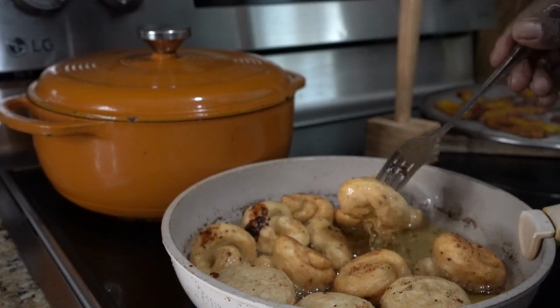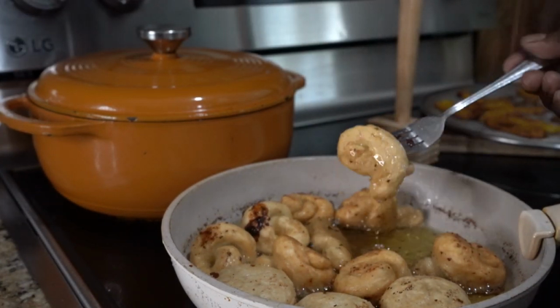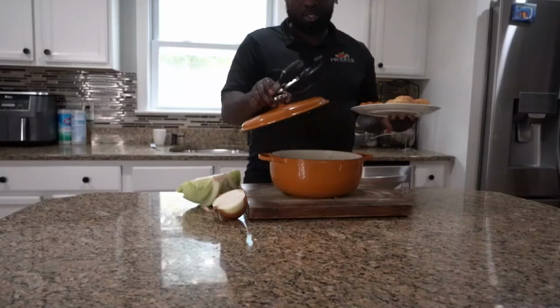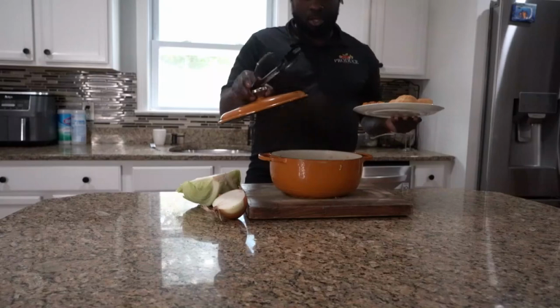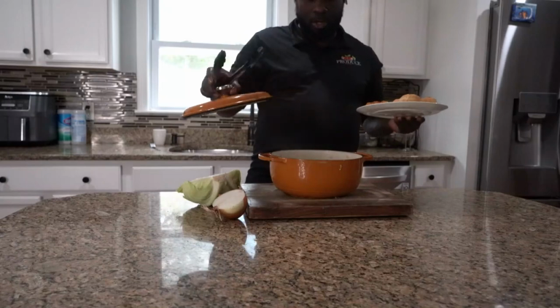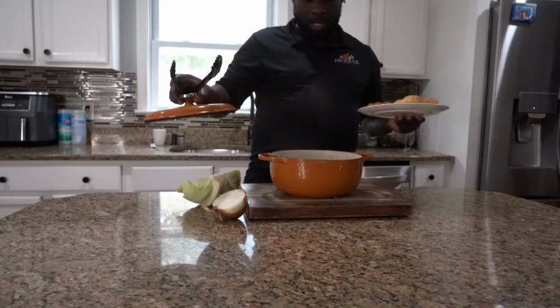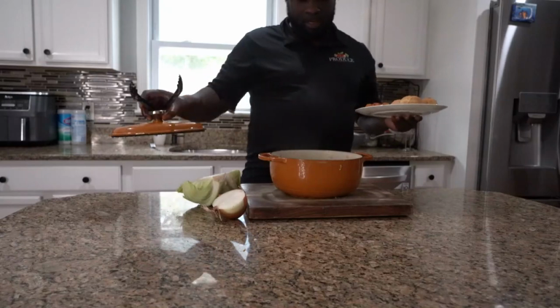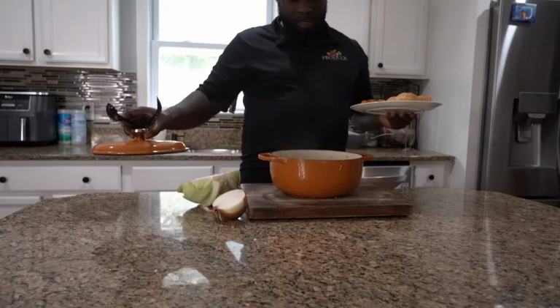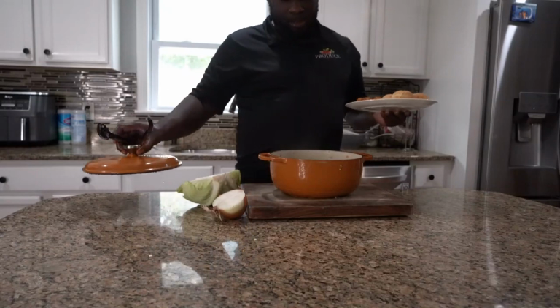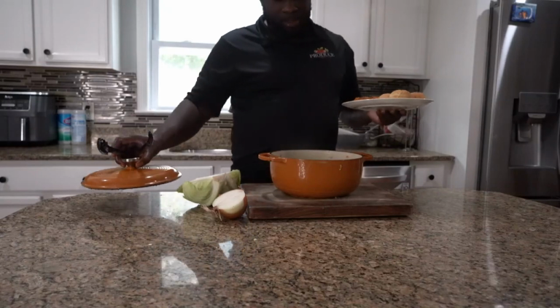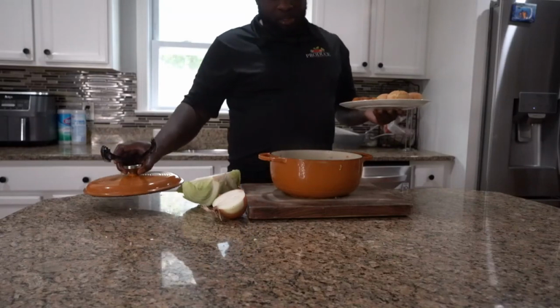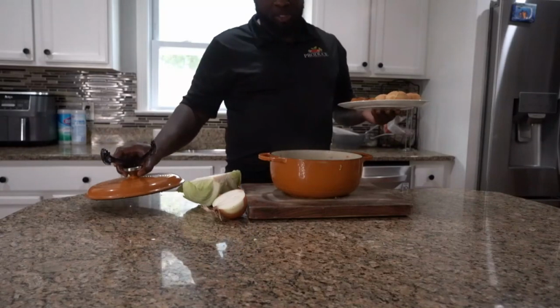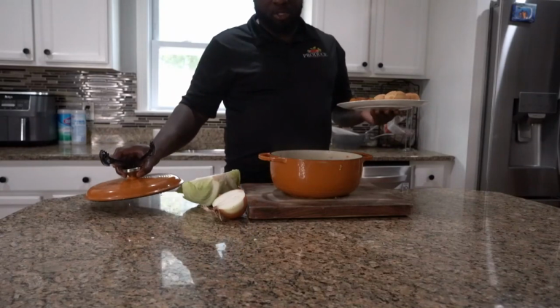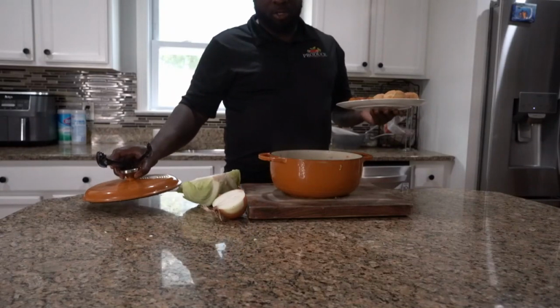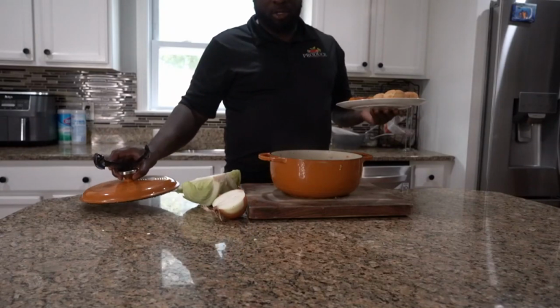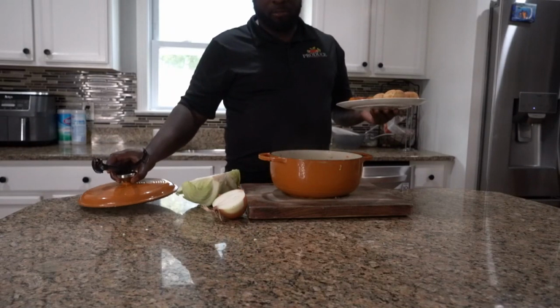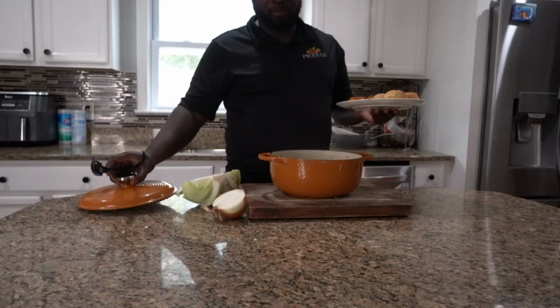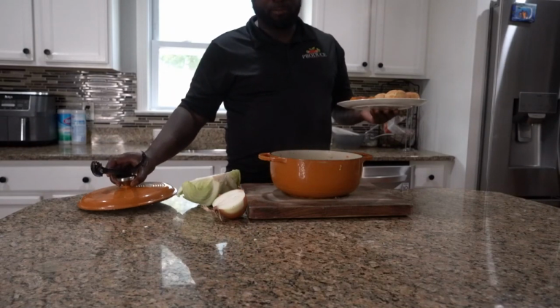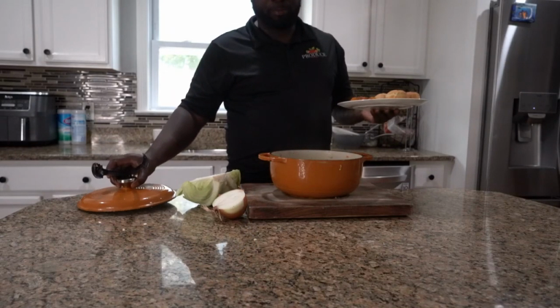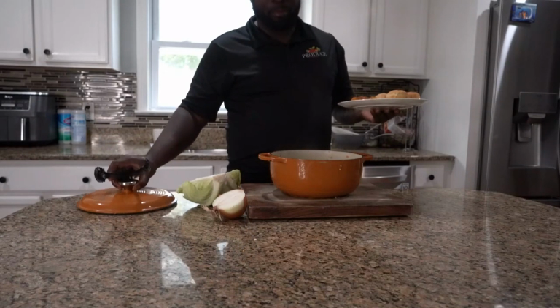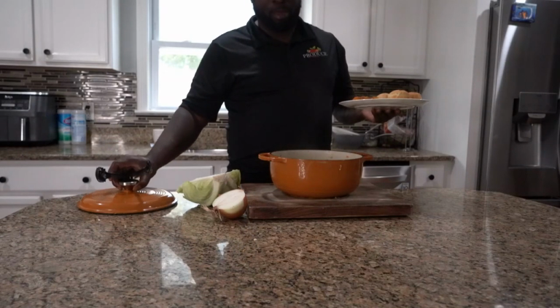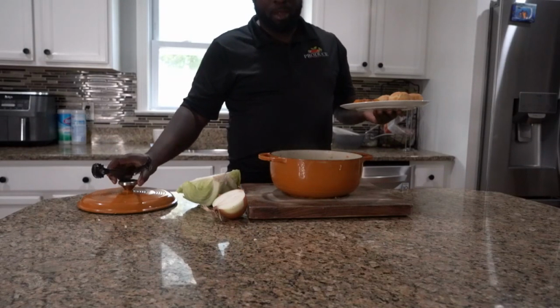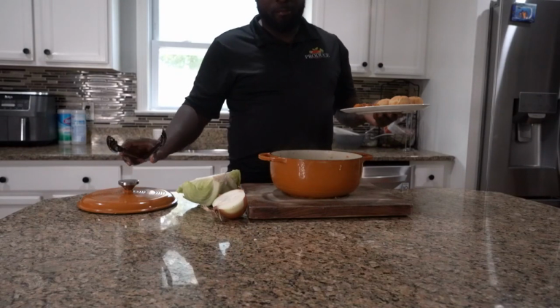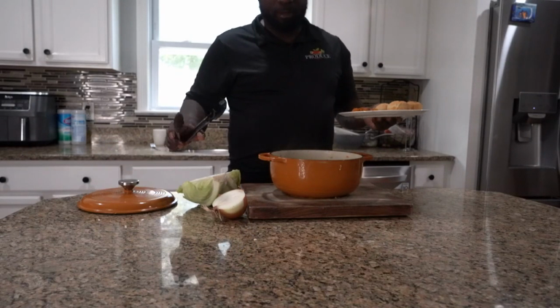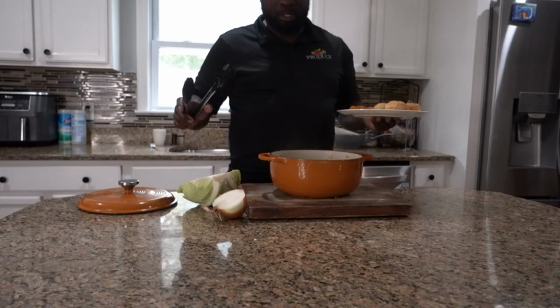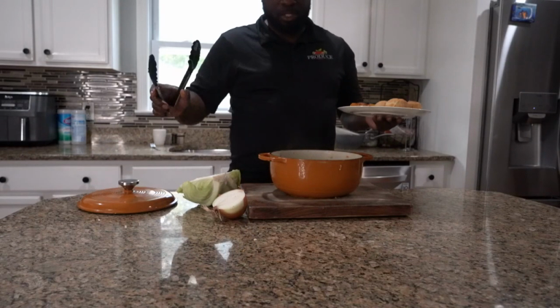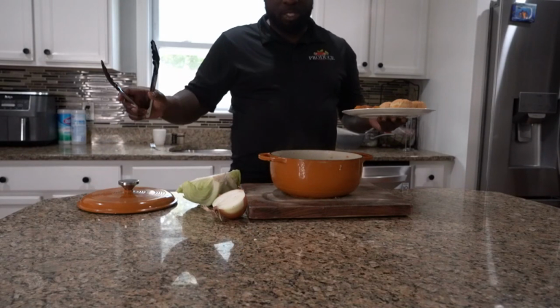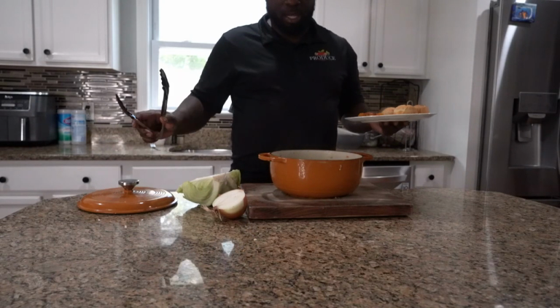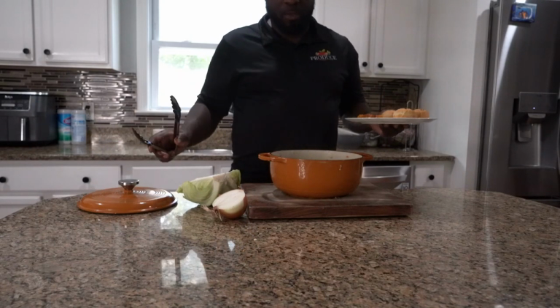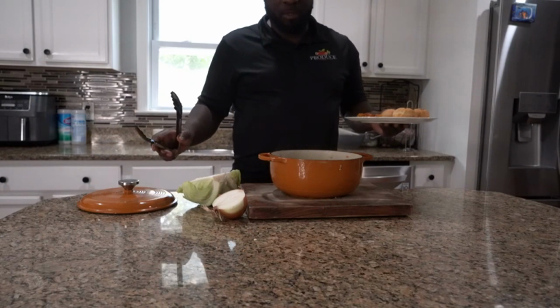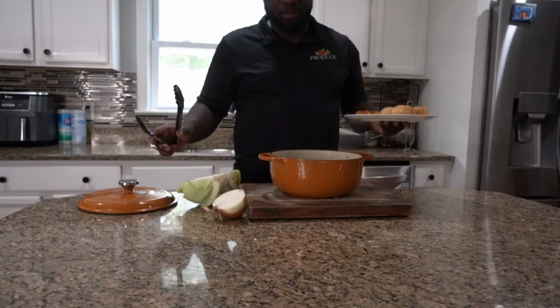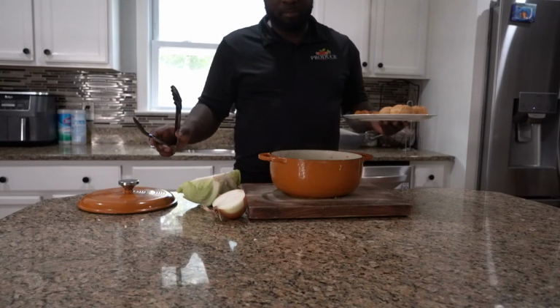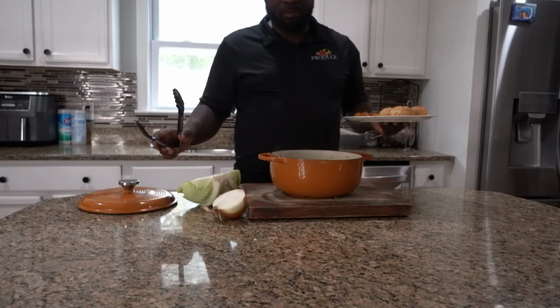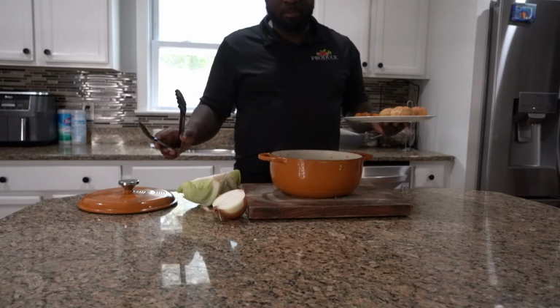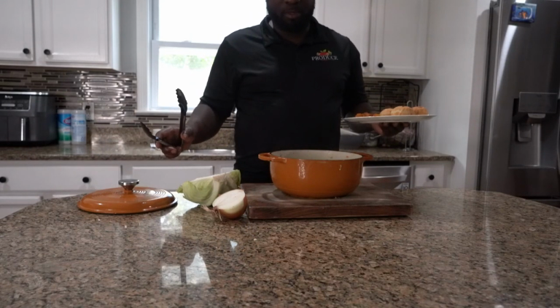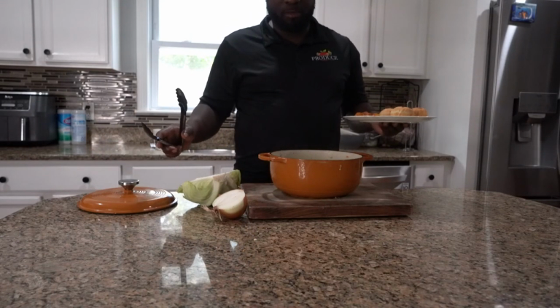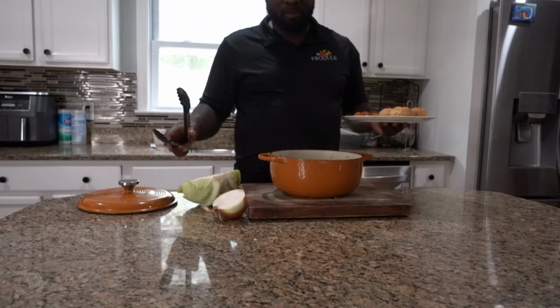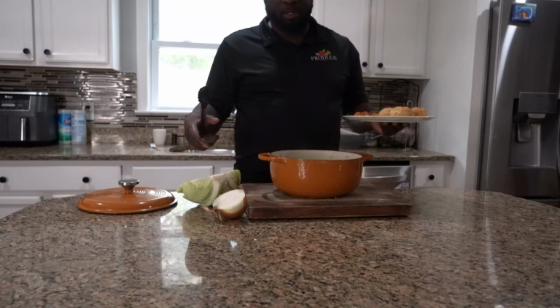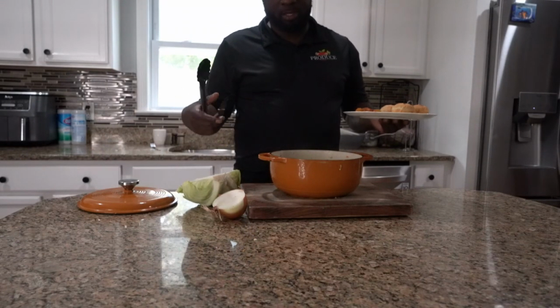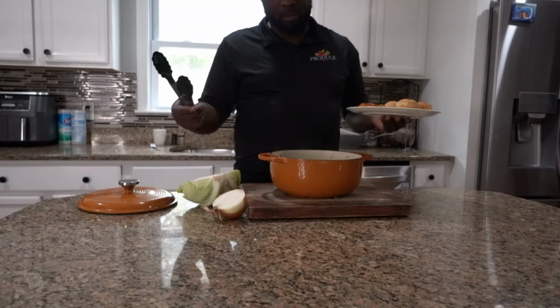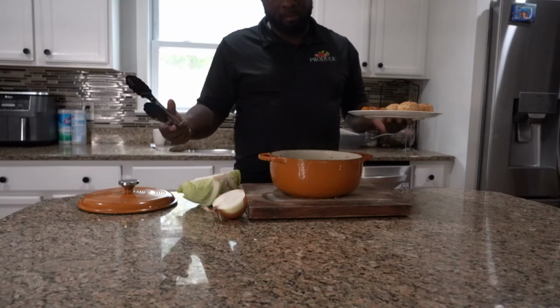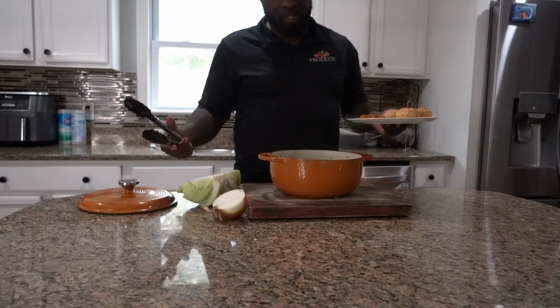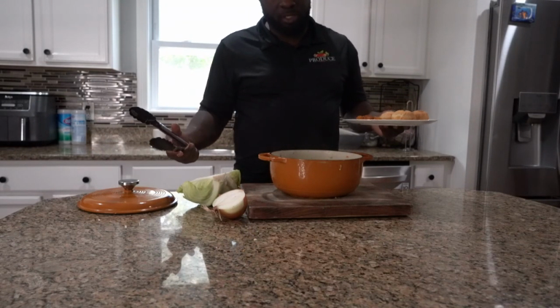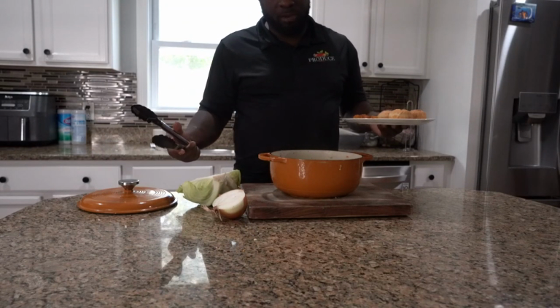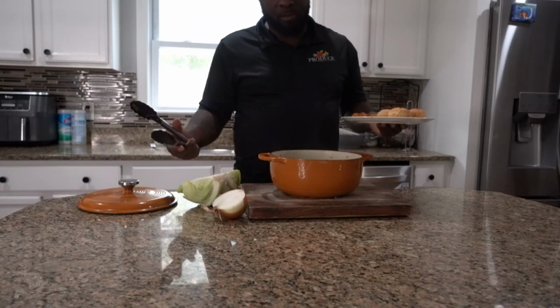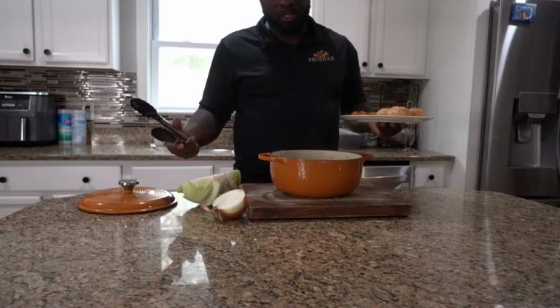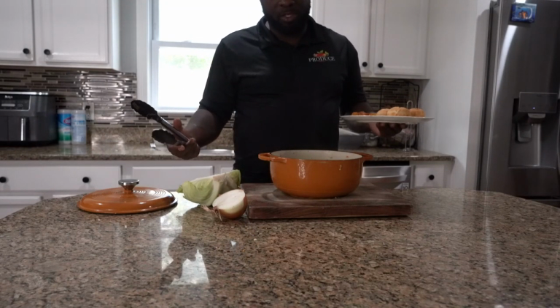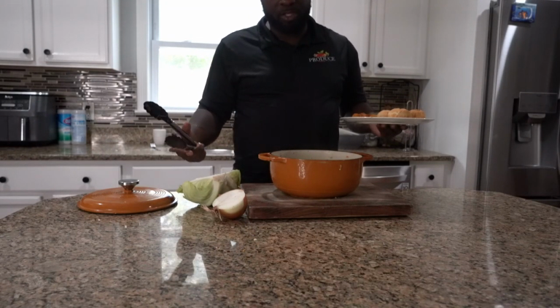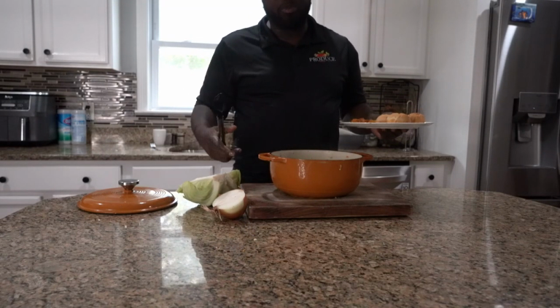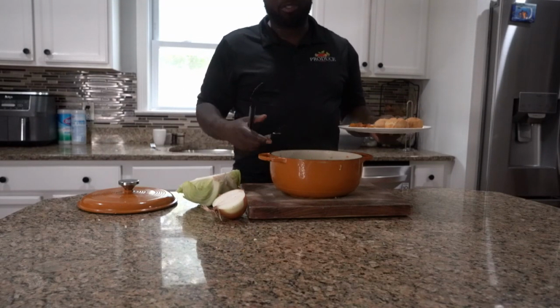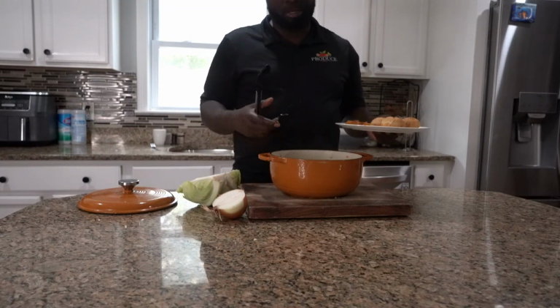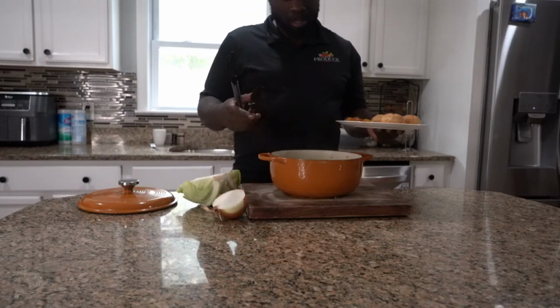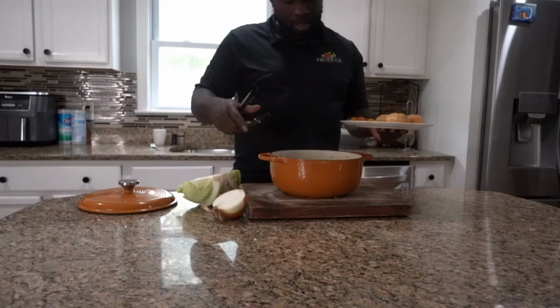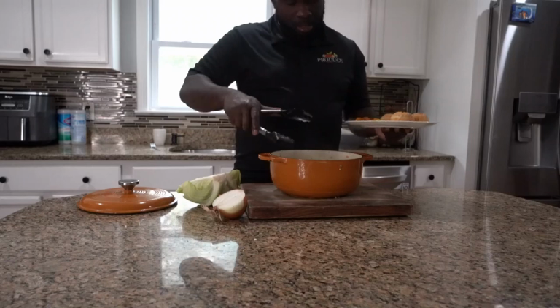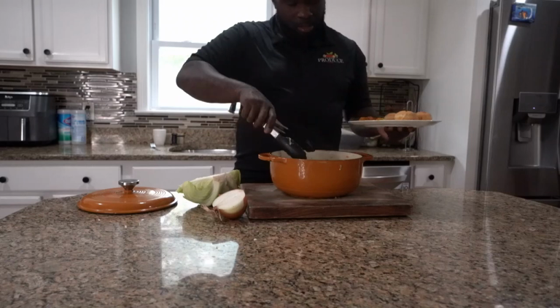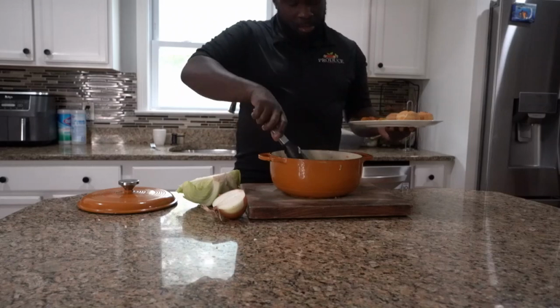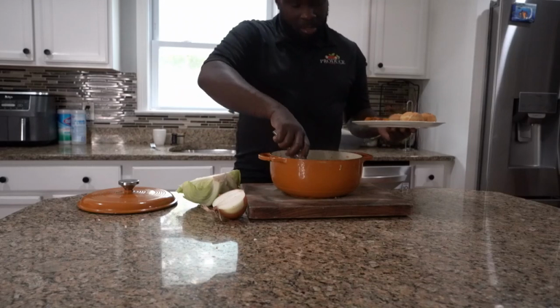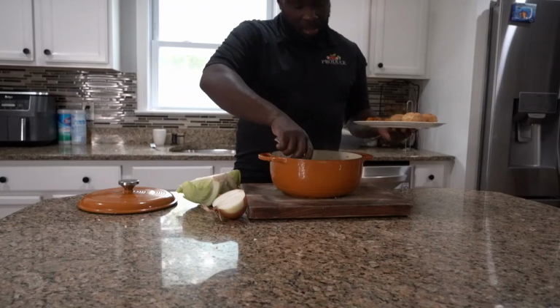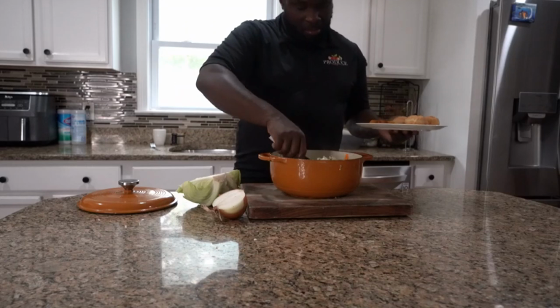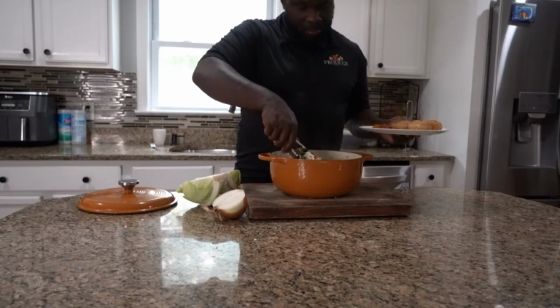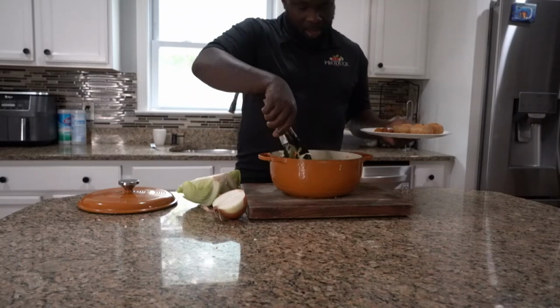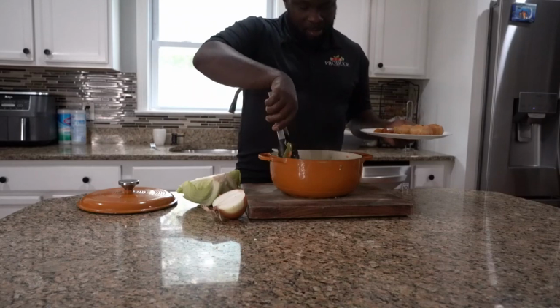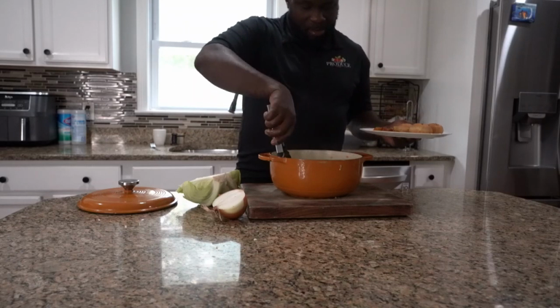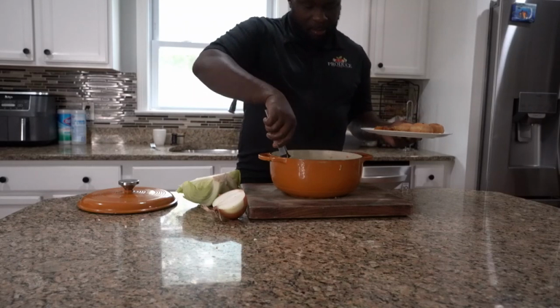This is our vegetarian dish — vegetables and the sauce. Crazy Chef vegetarian meal.